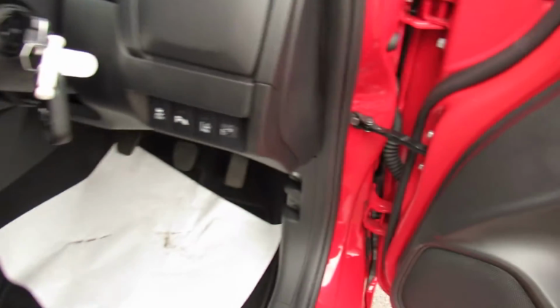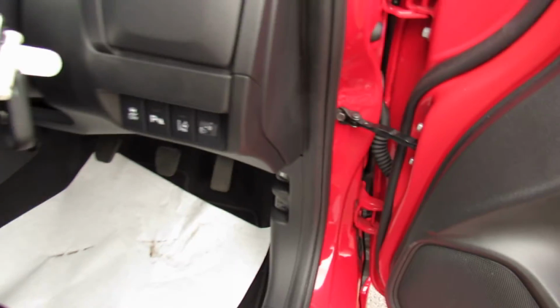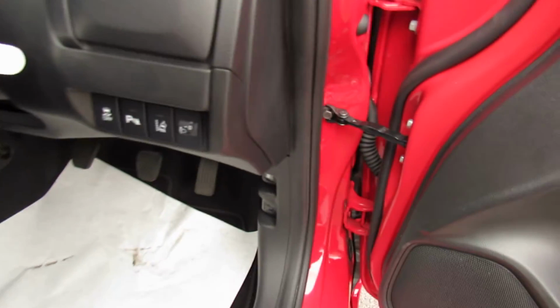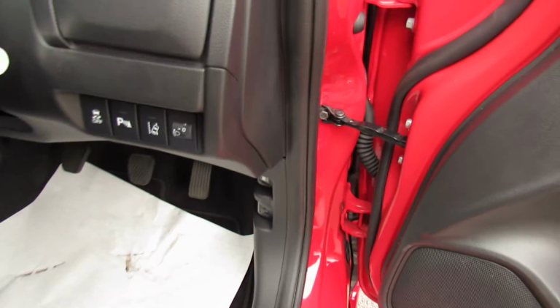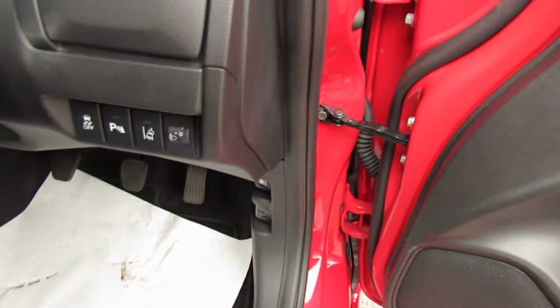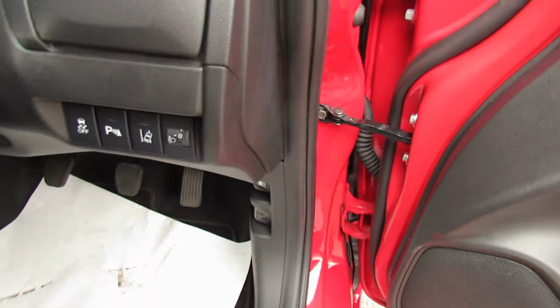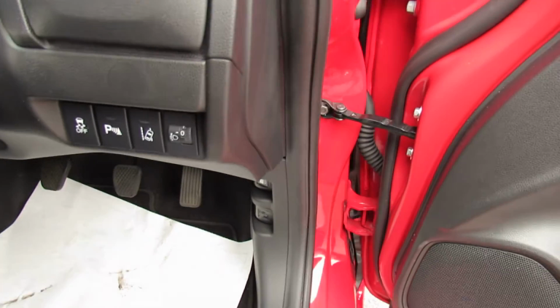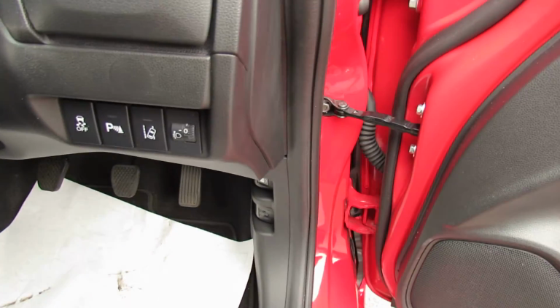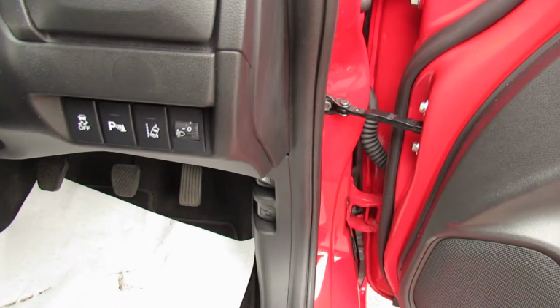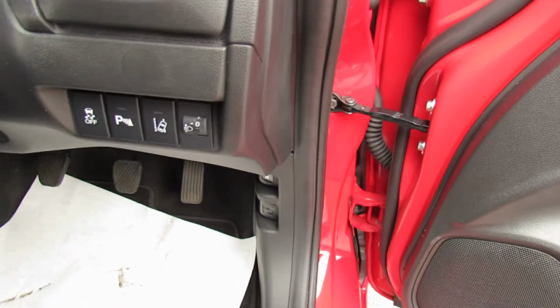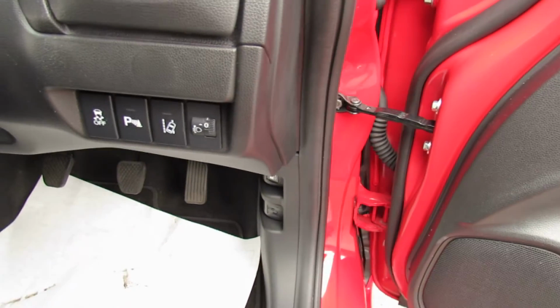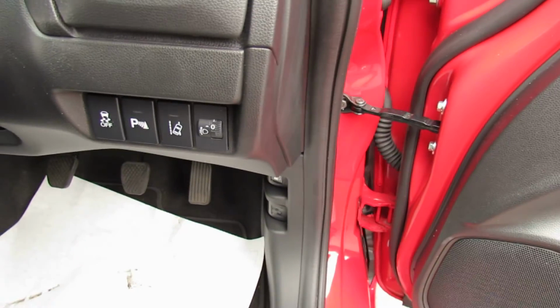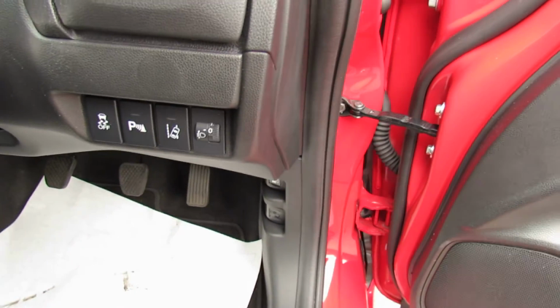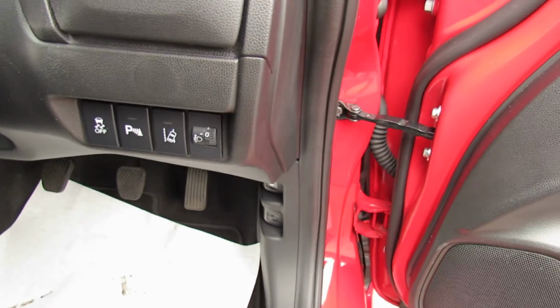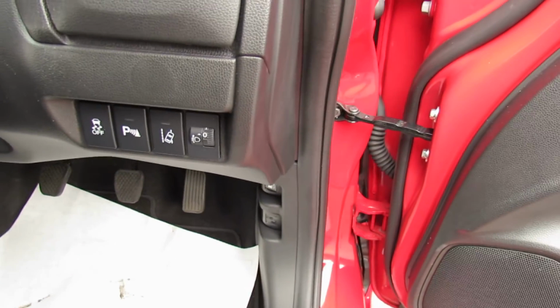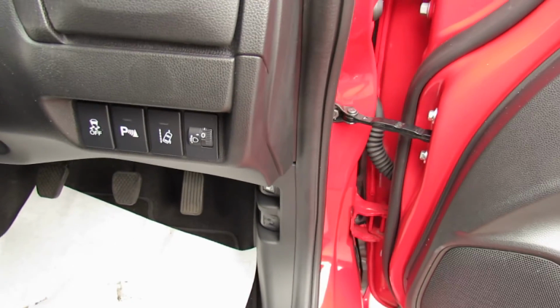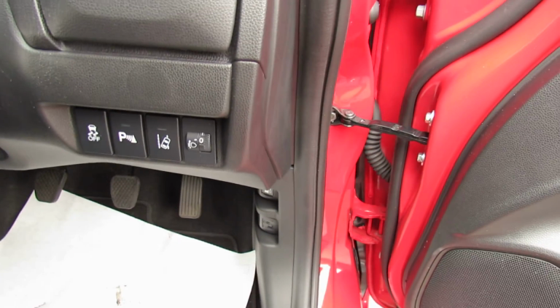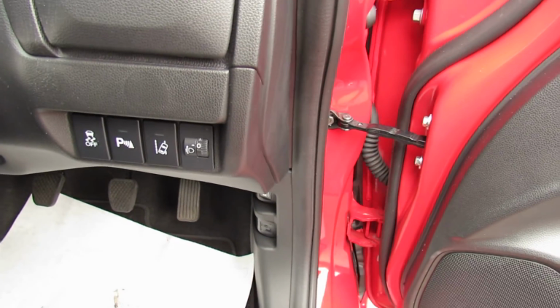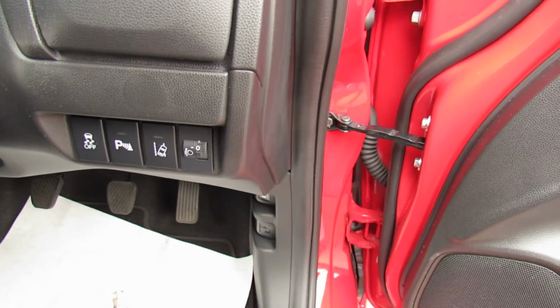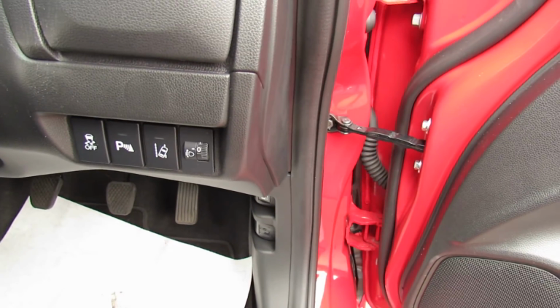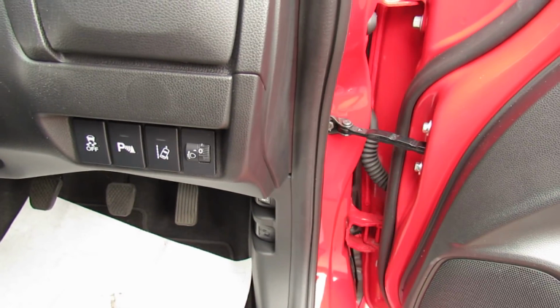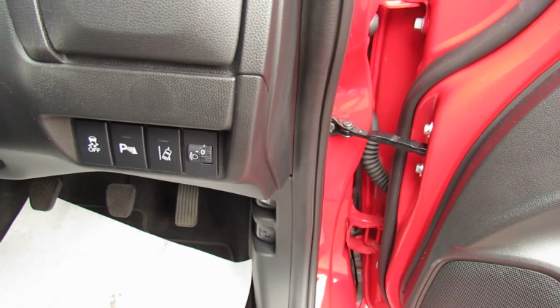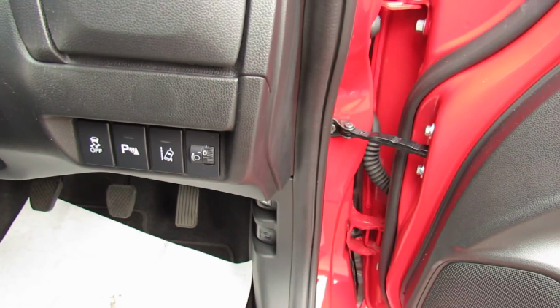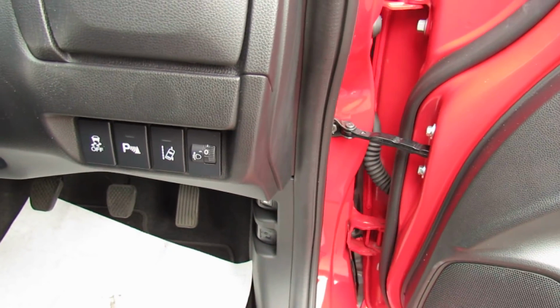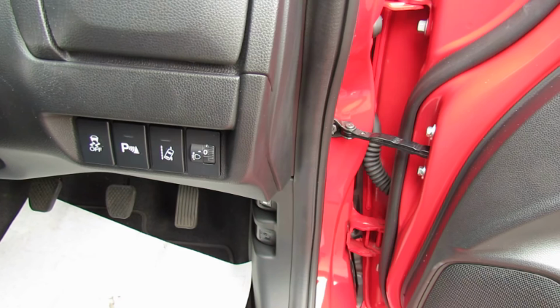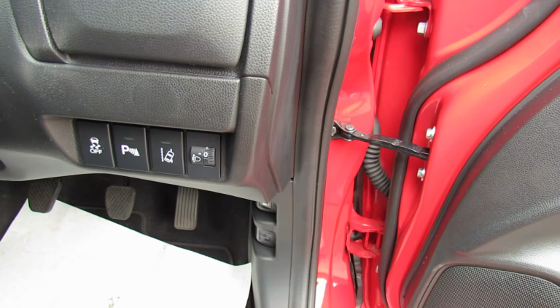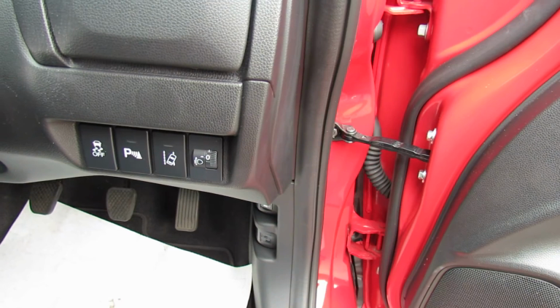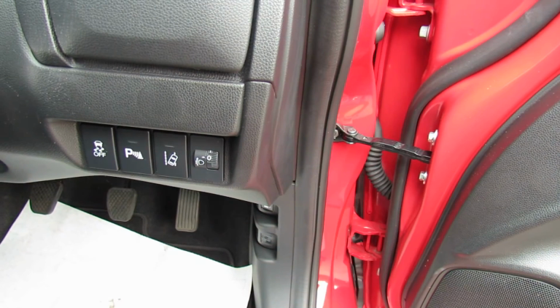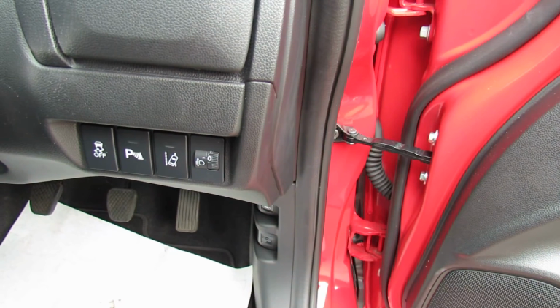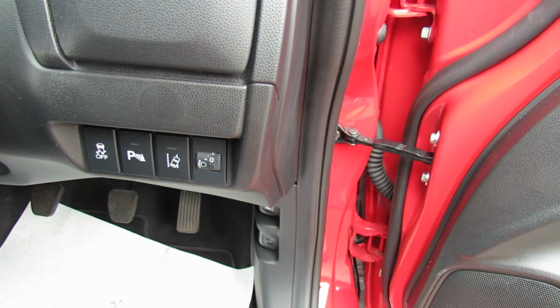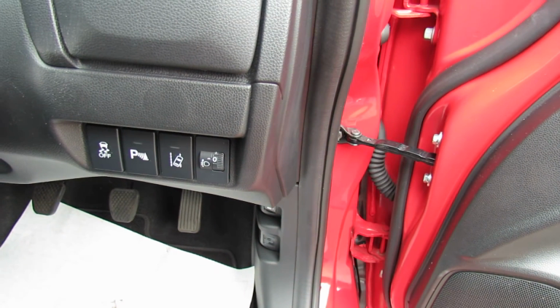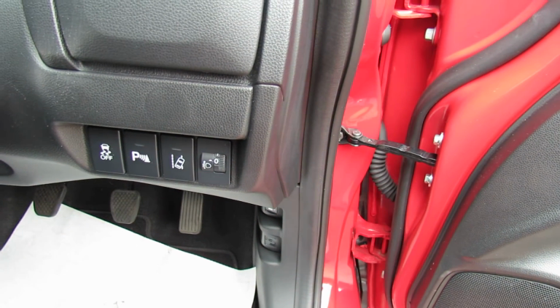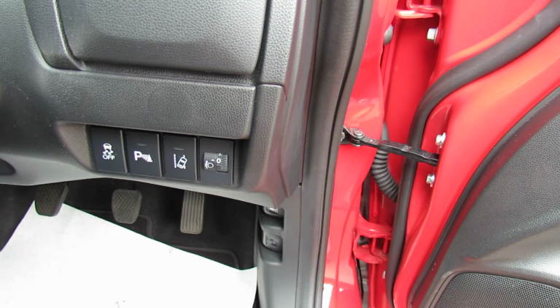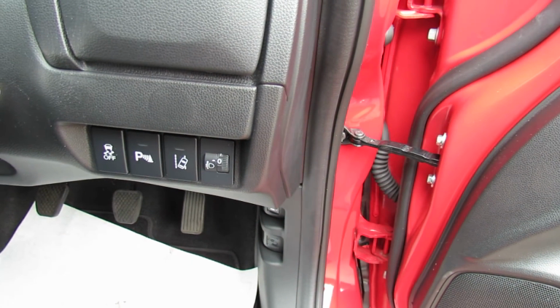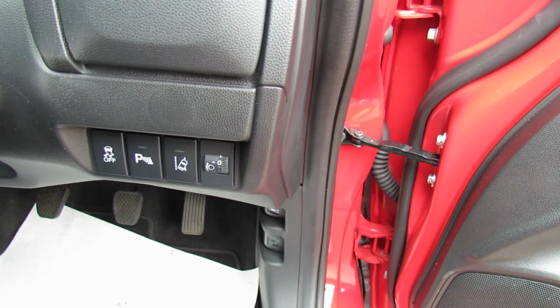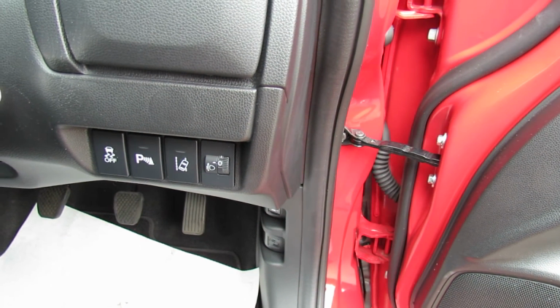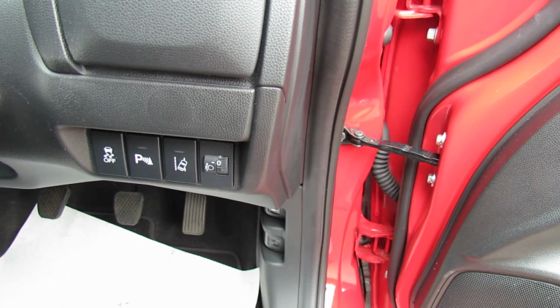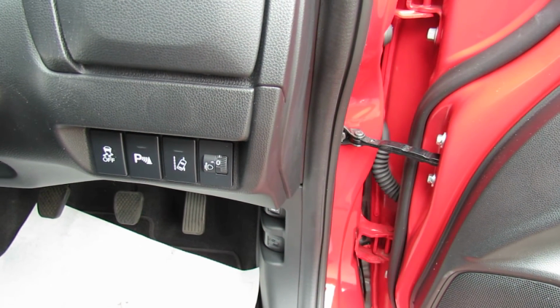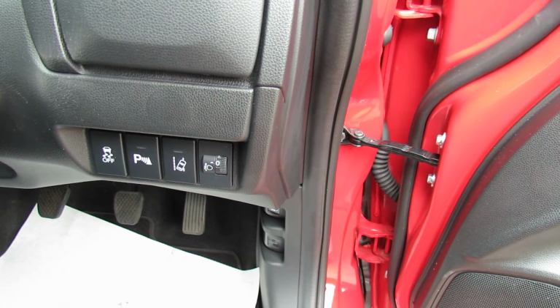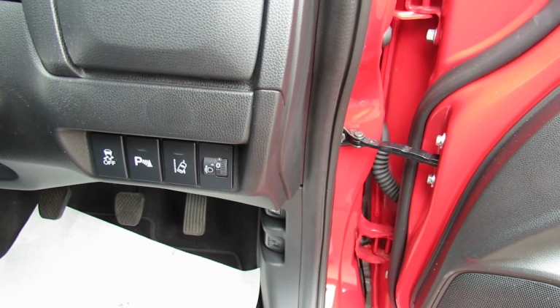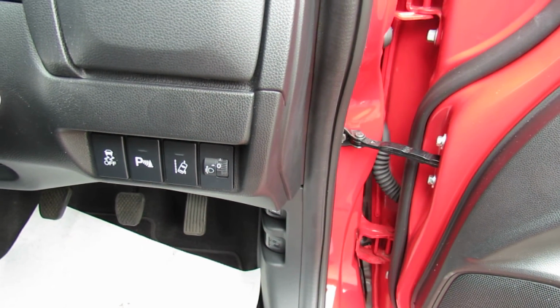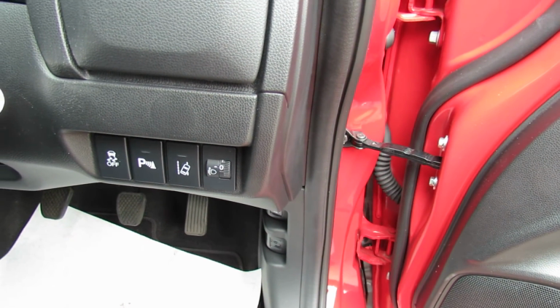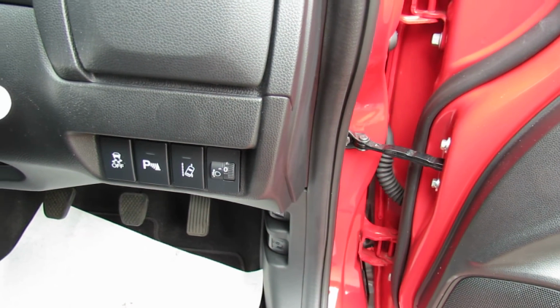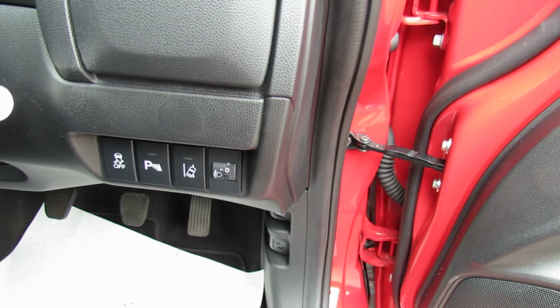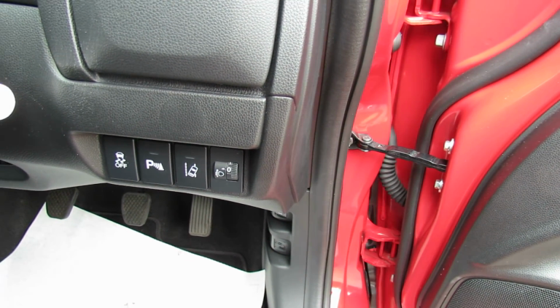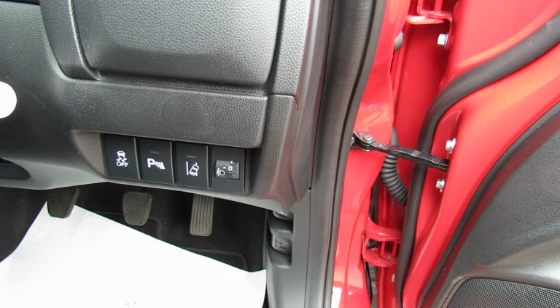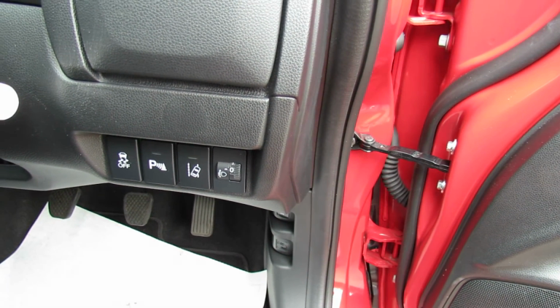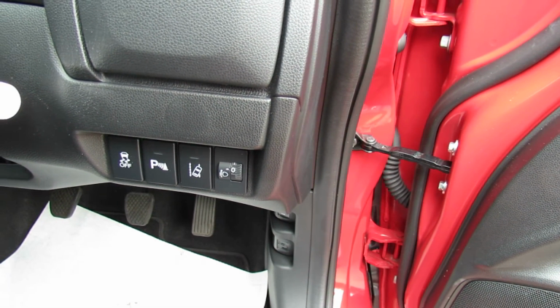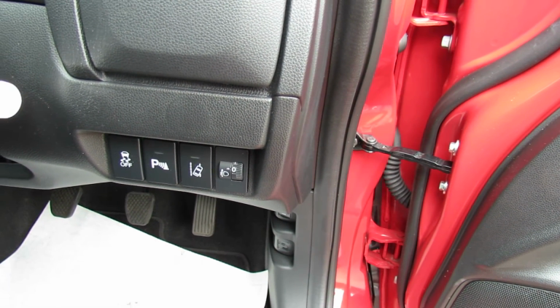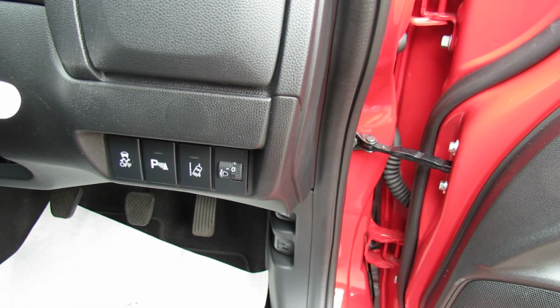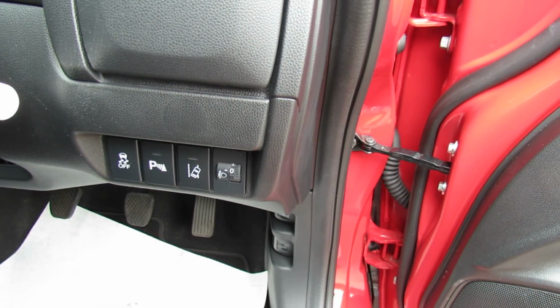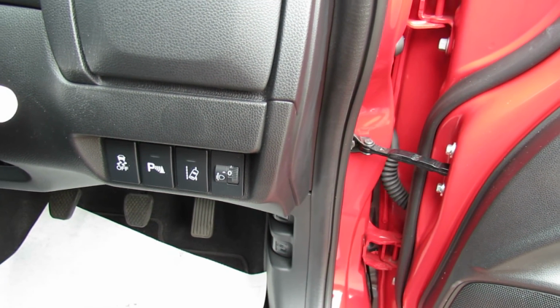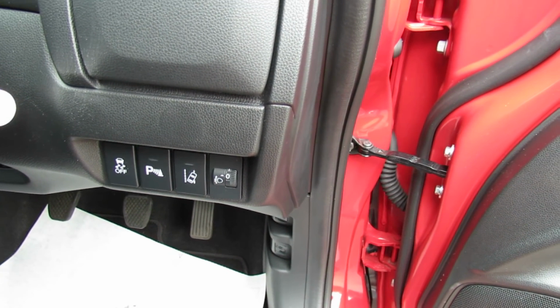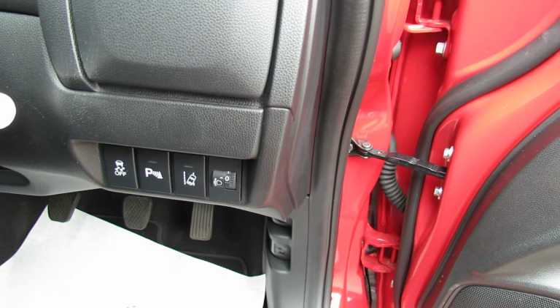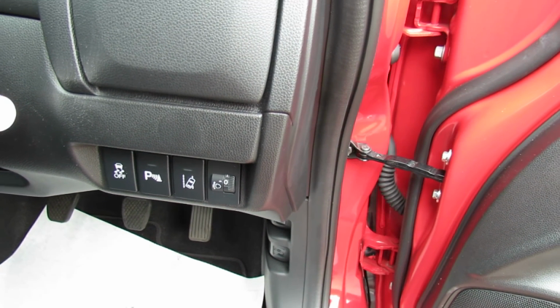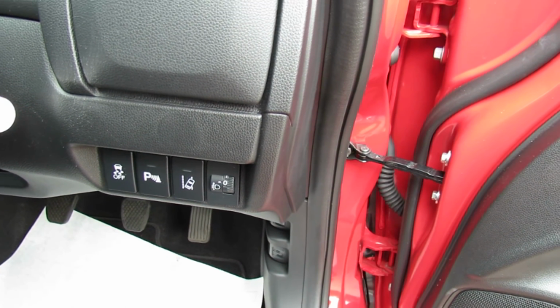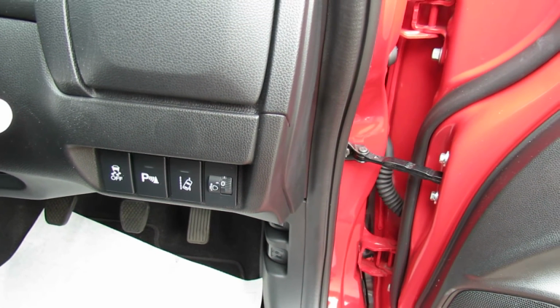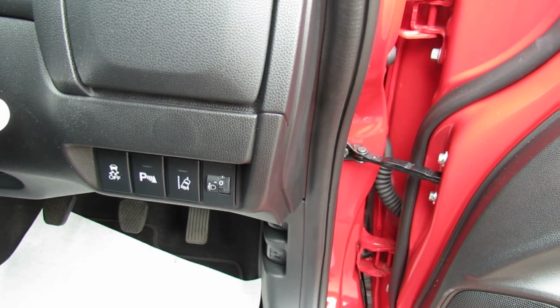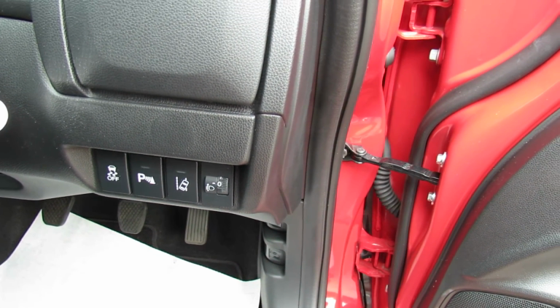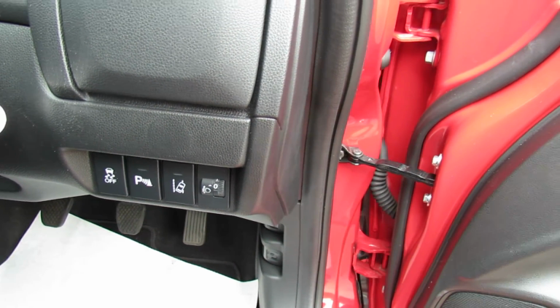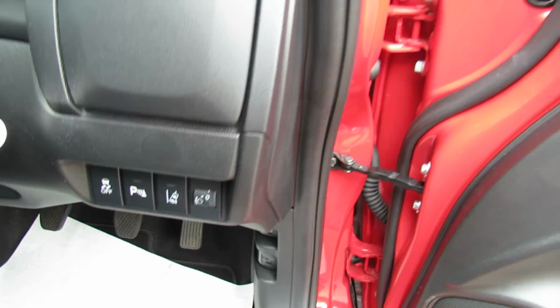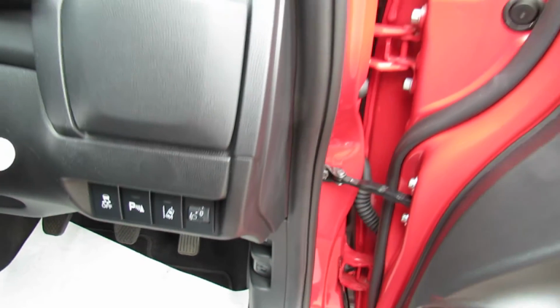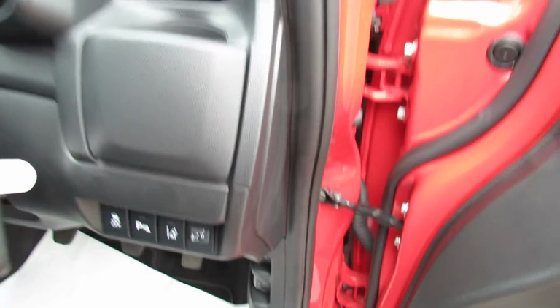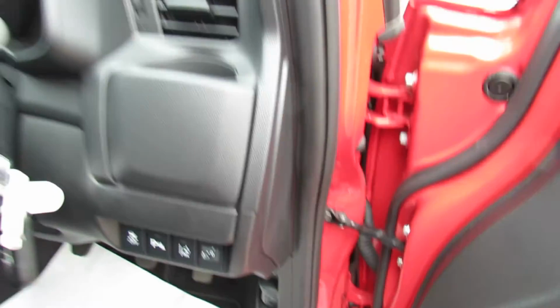Just on the side here as you can see we've got lane departure warning system, dash lights, and you can also turn off your parking sensors if you wish.